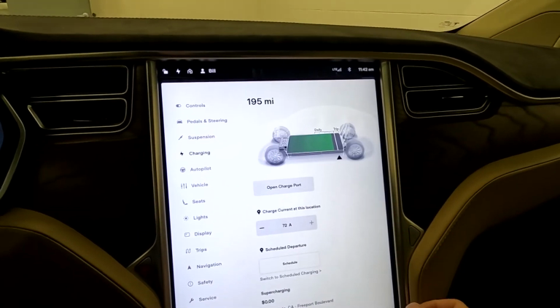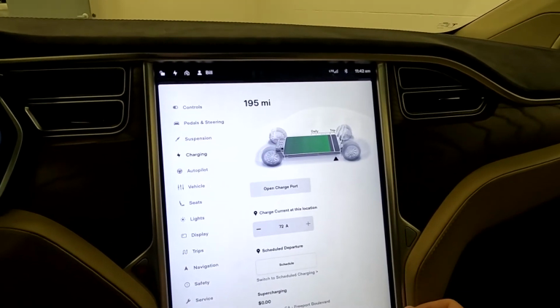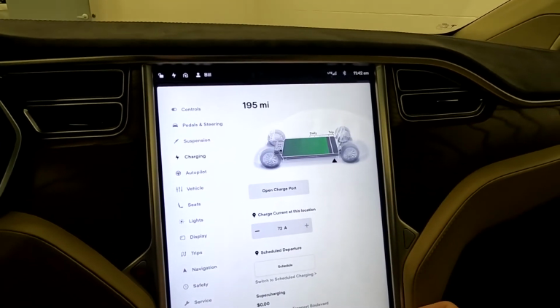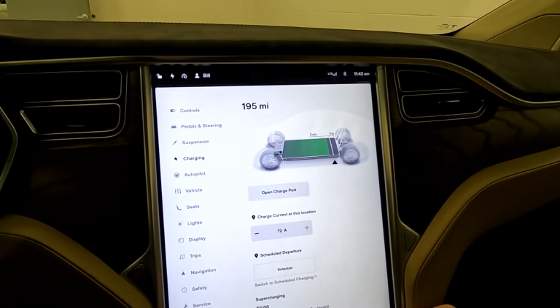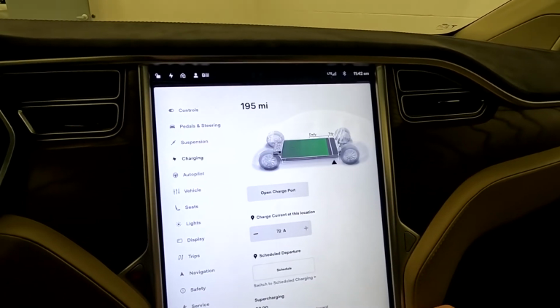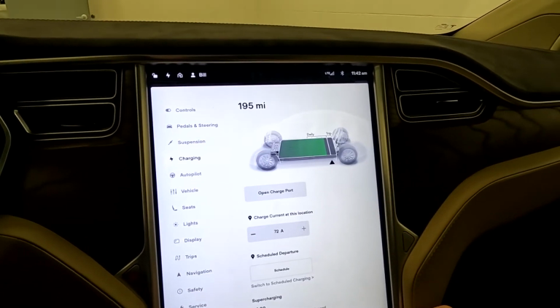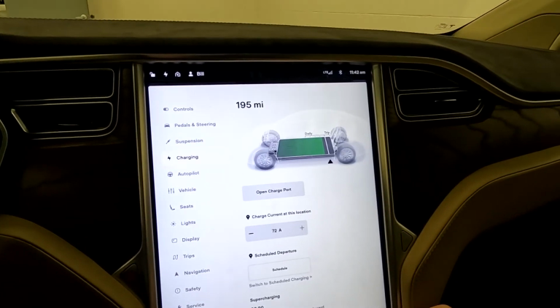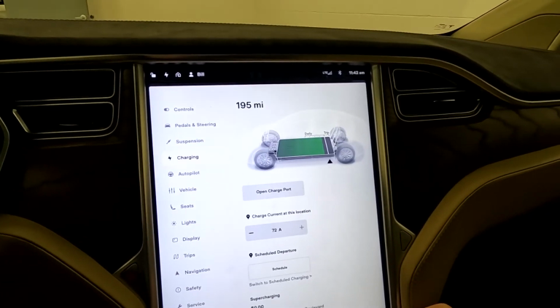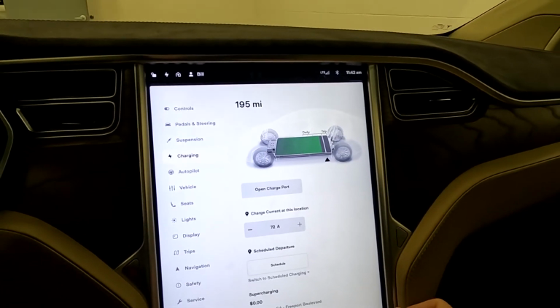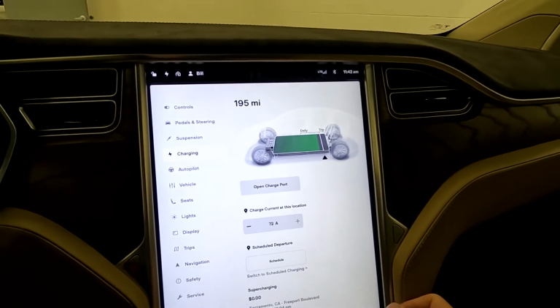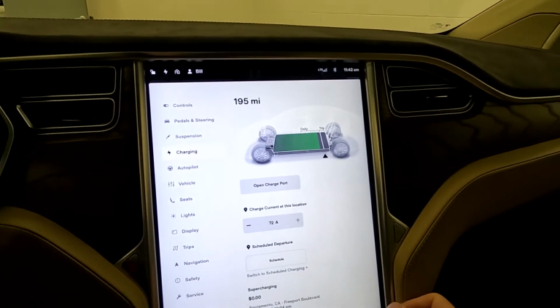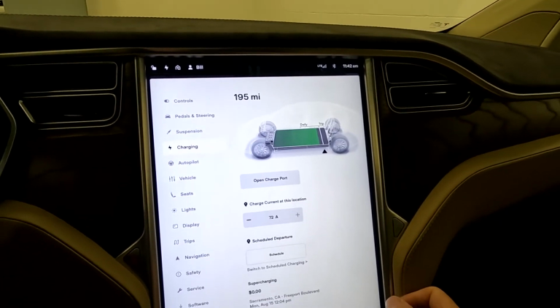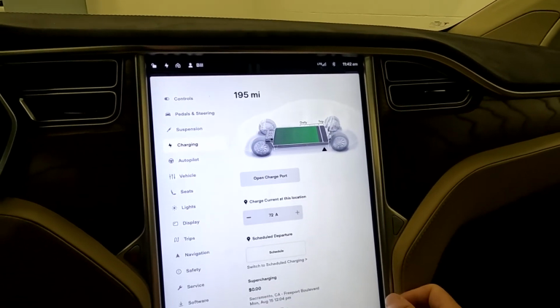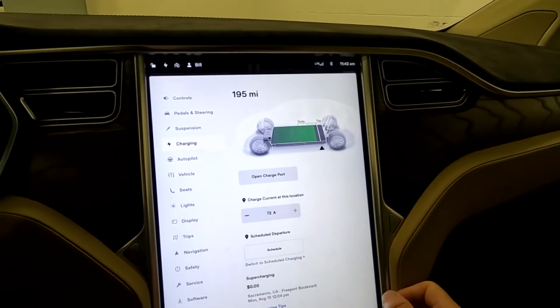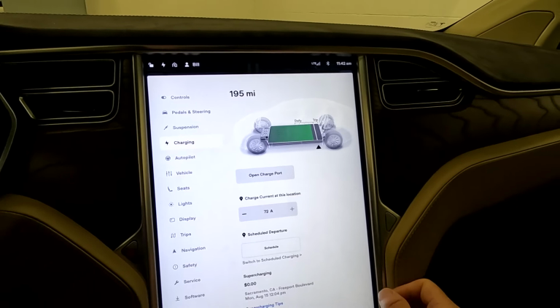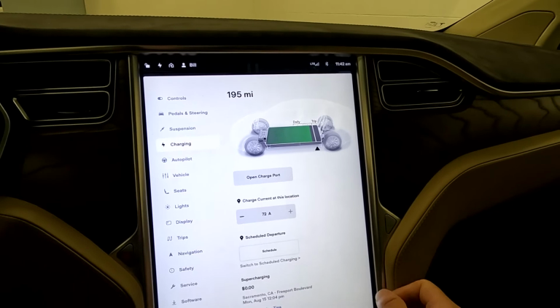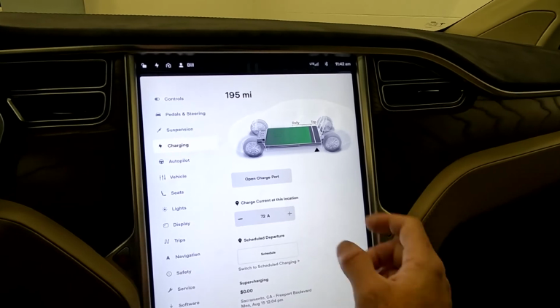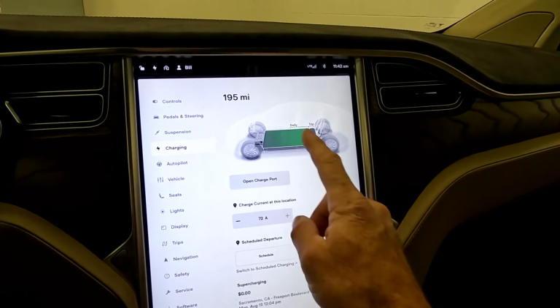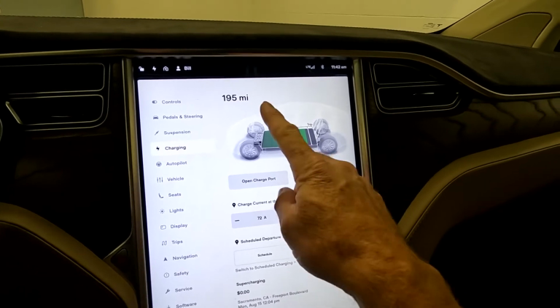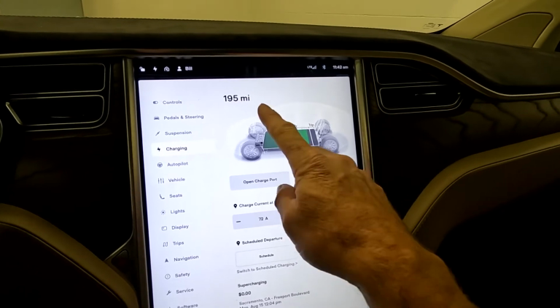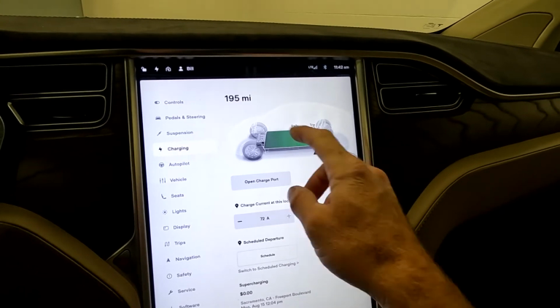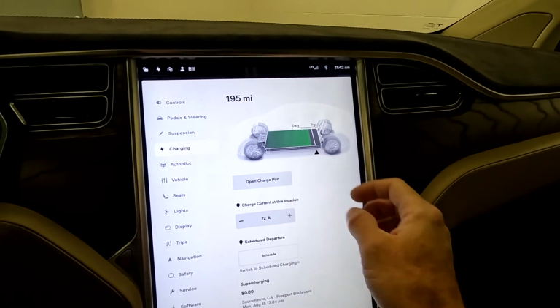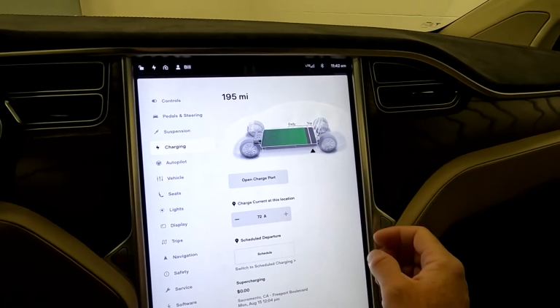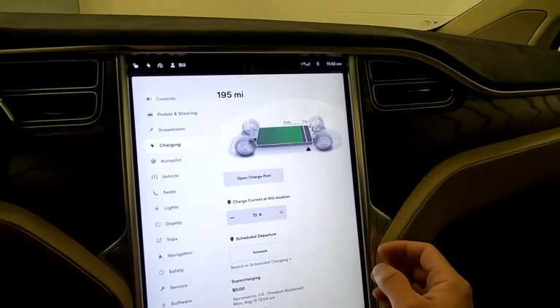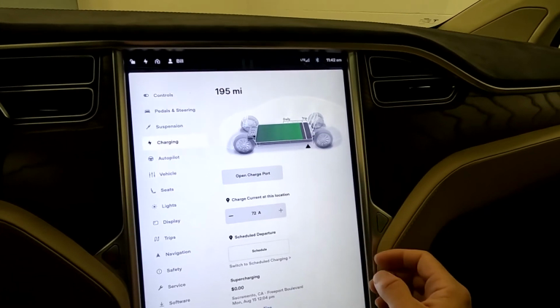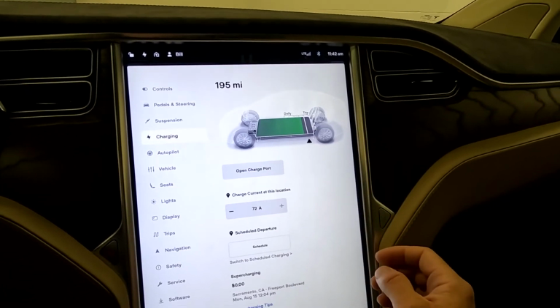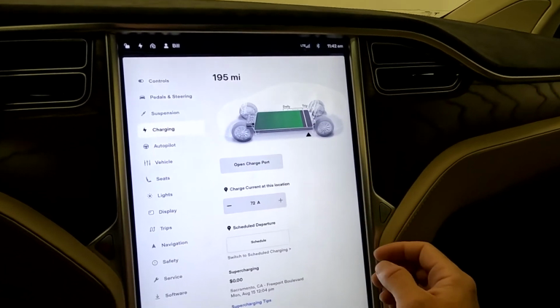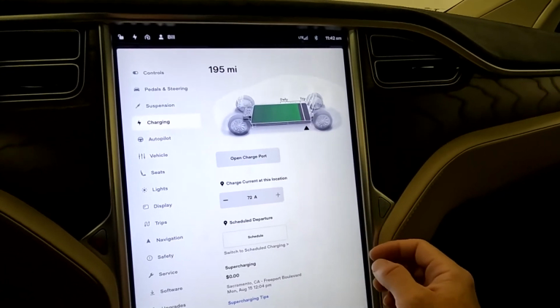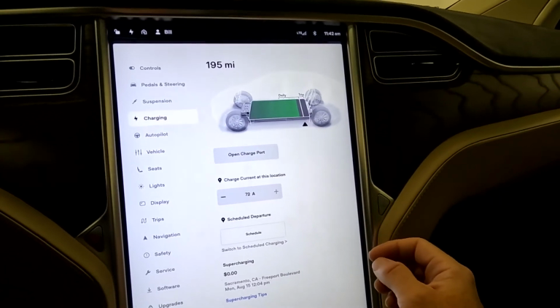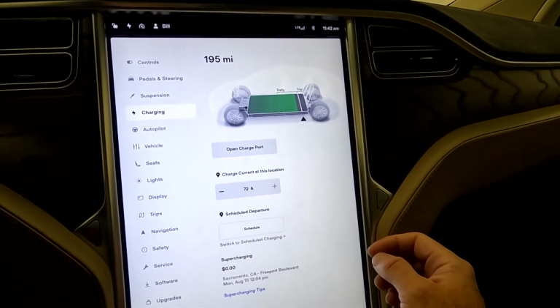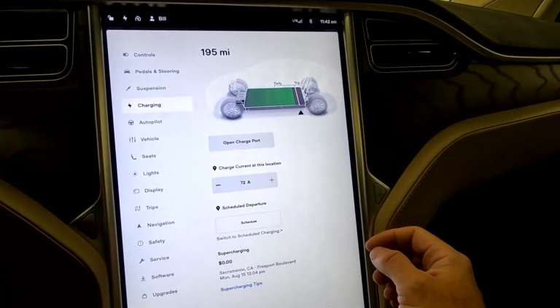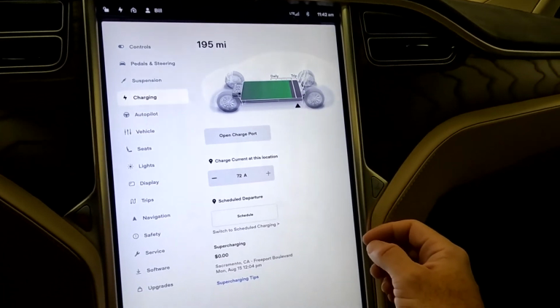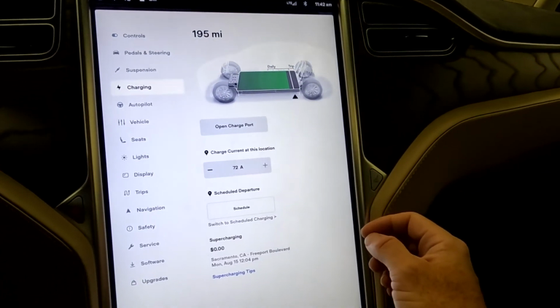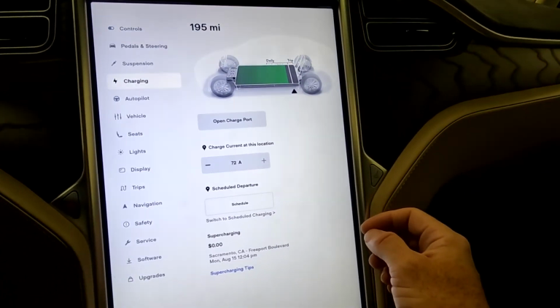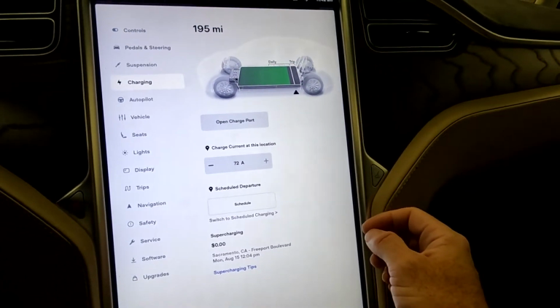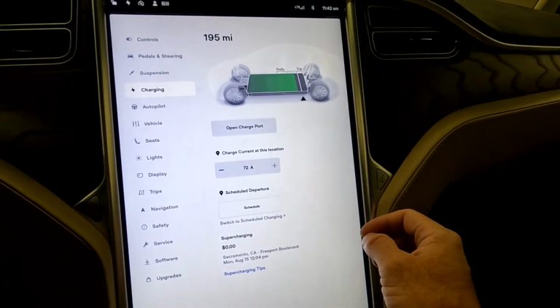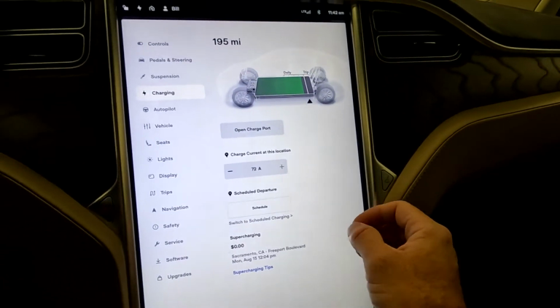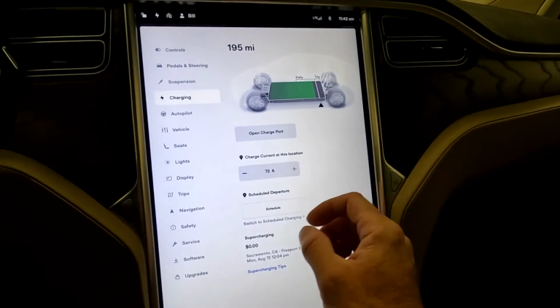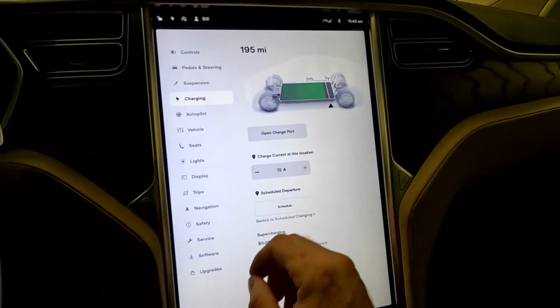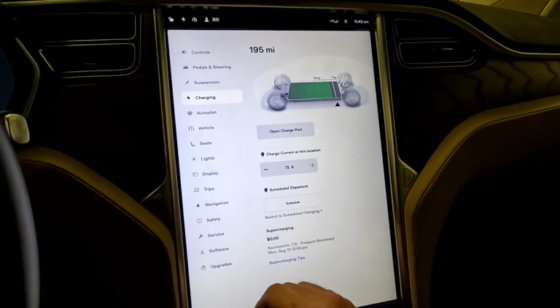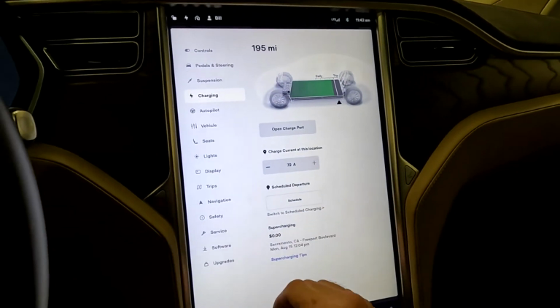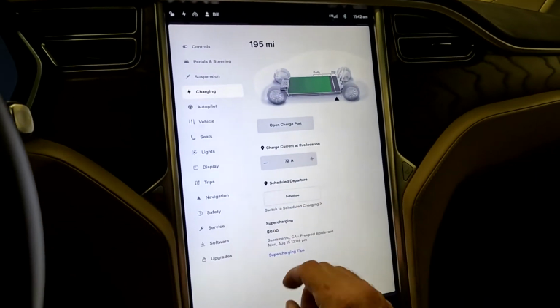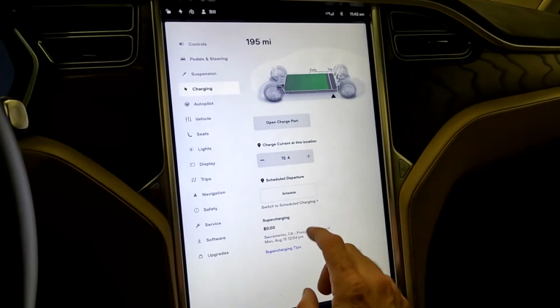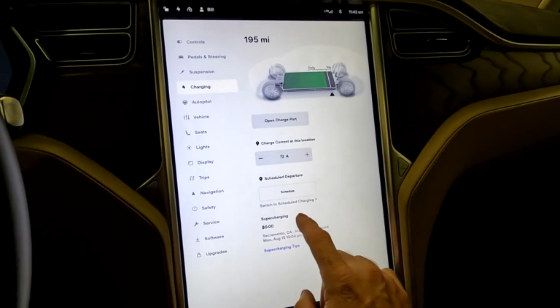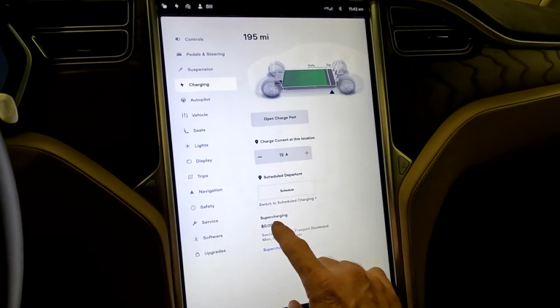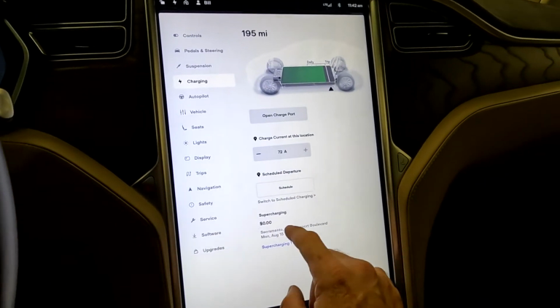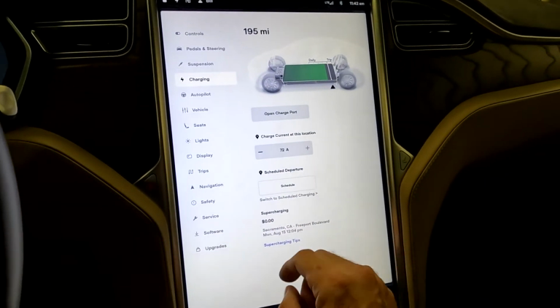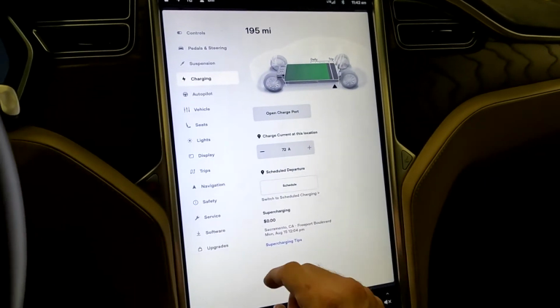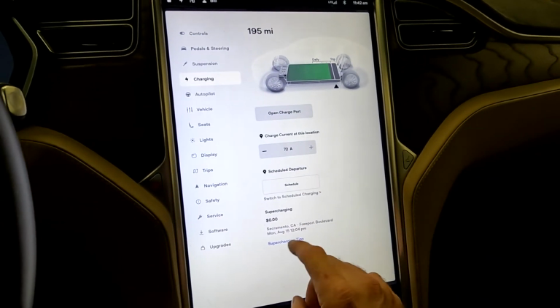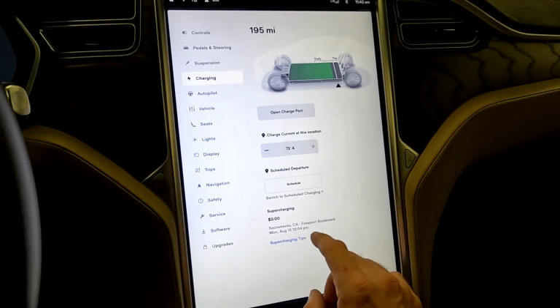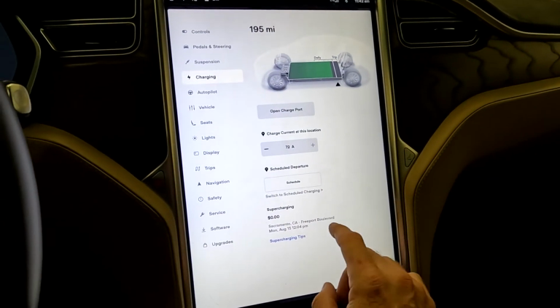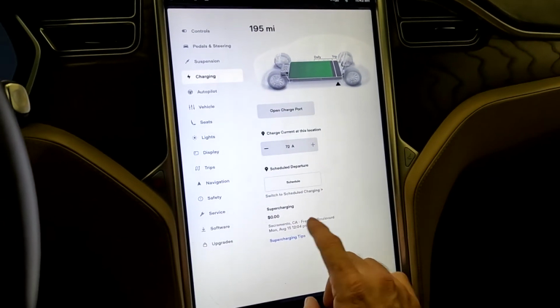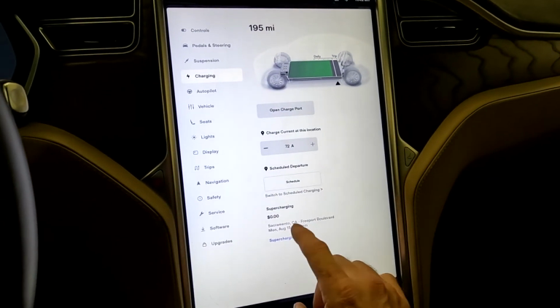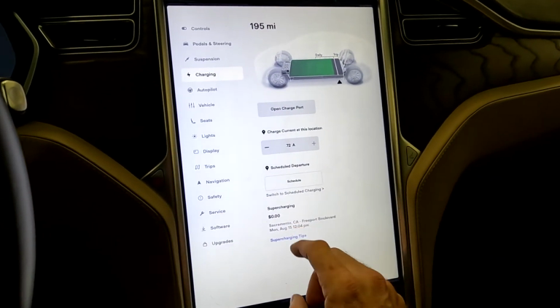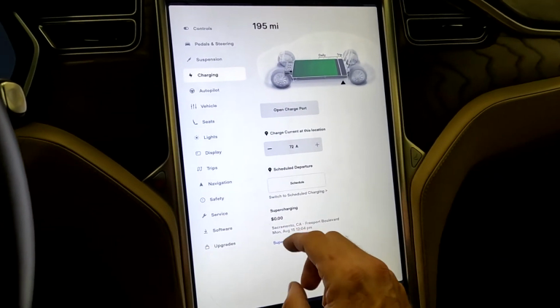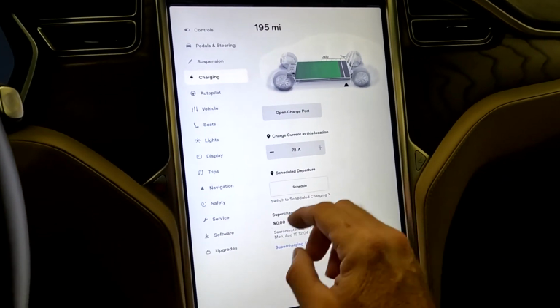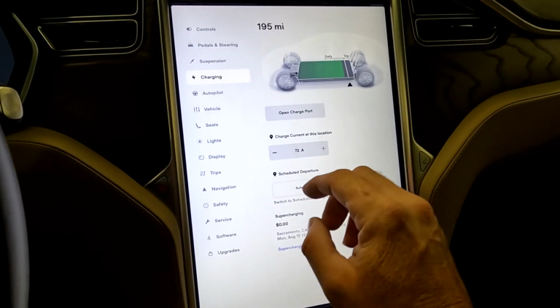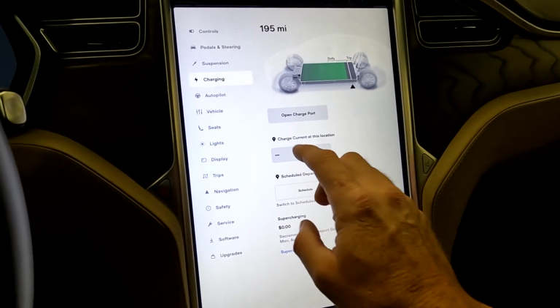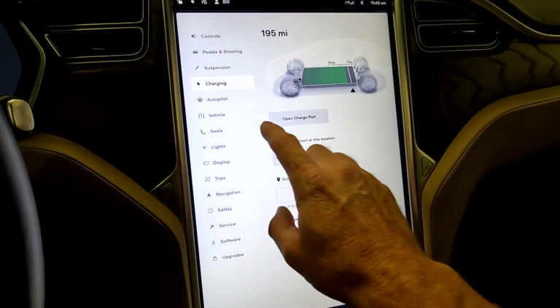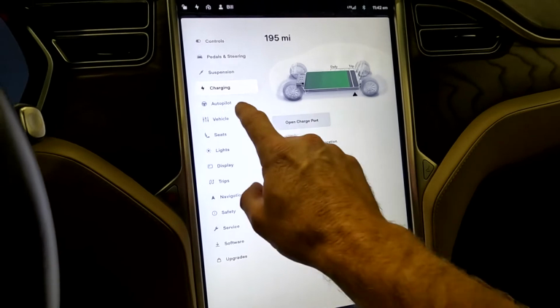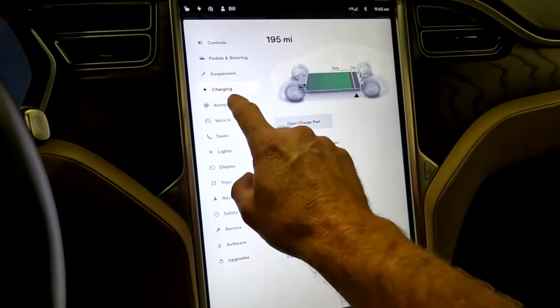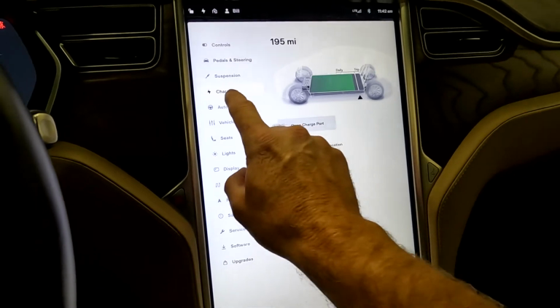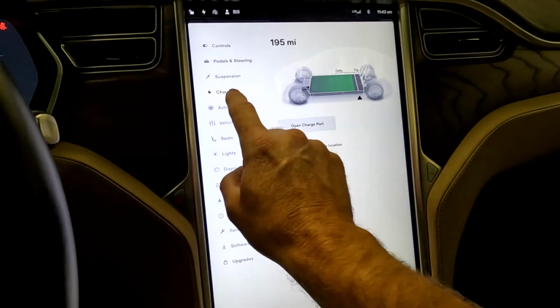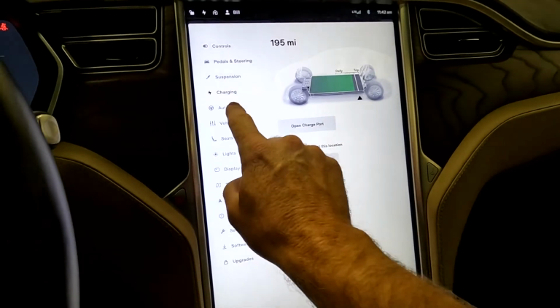Here's your charging. As I mentioned, we have 195 miles left on this charge, and there's your supercharging as well.